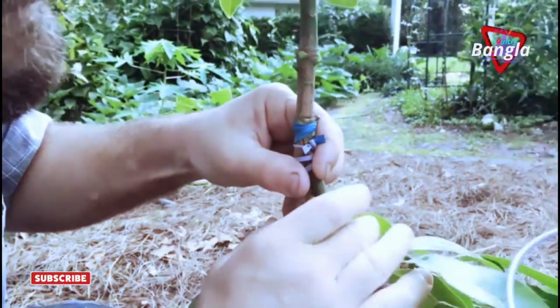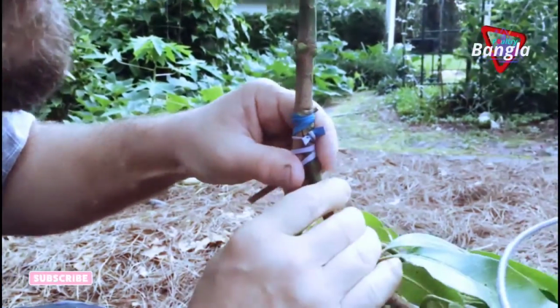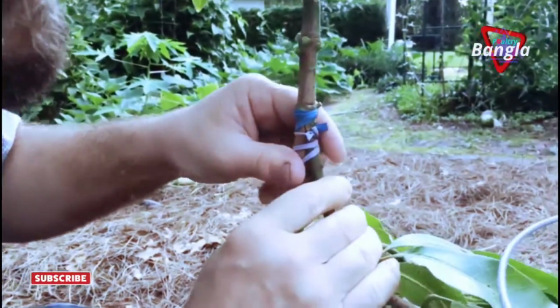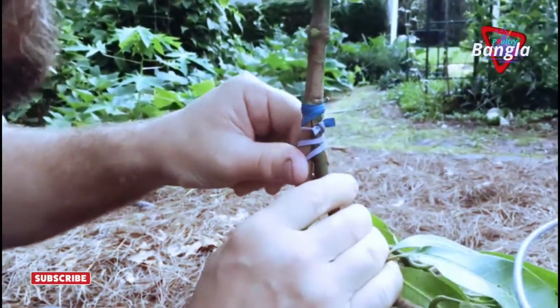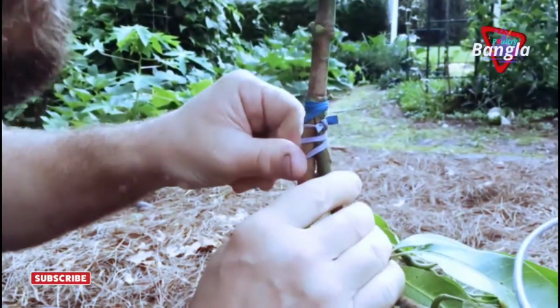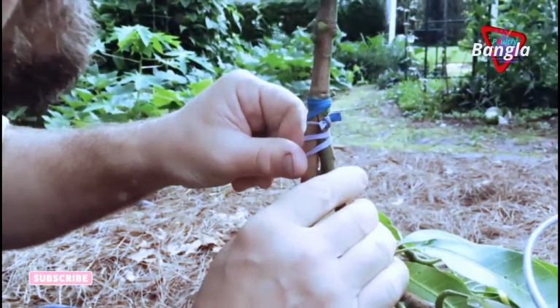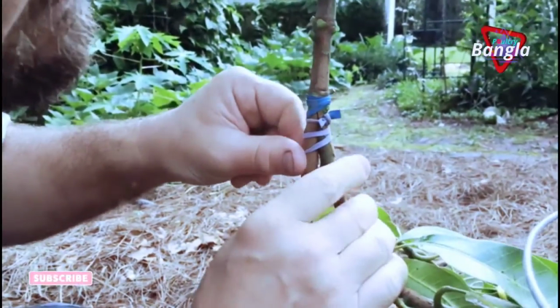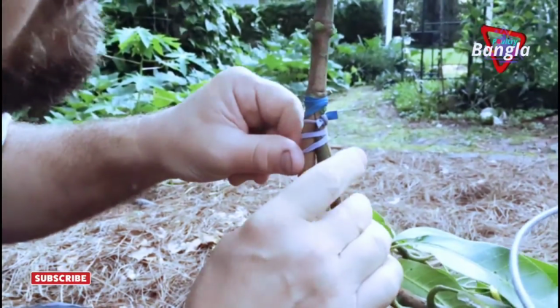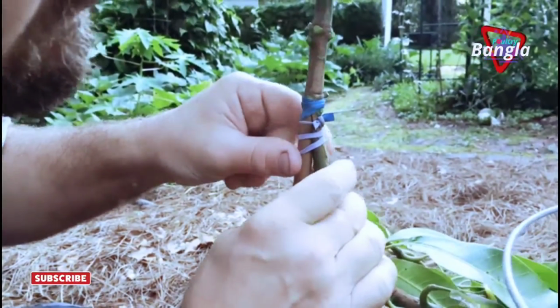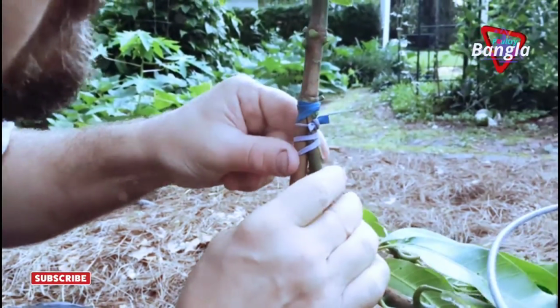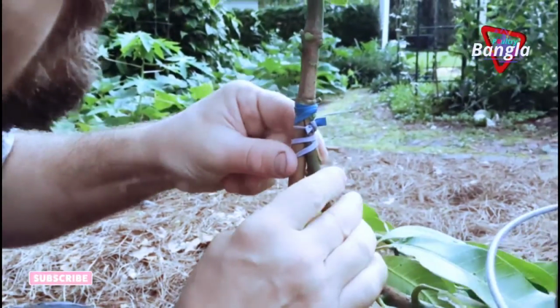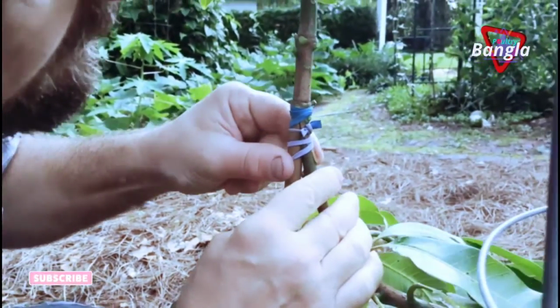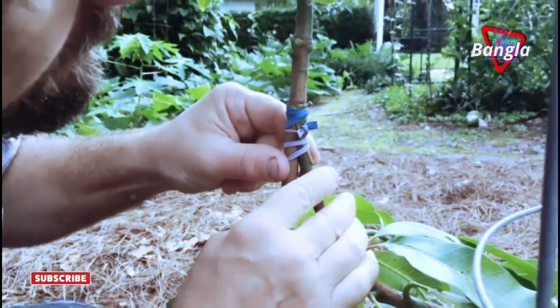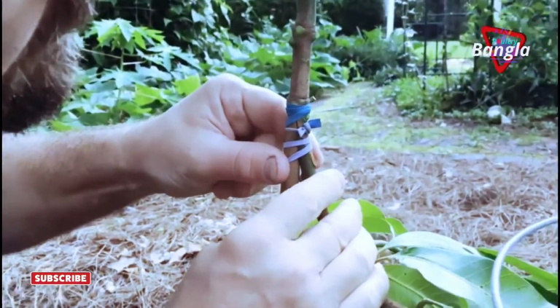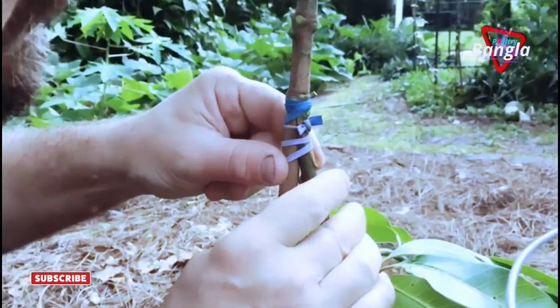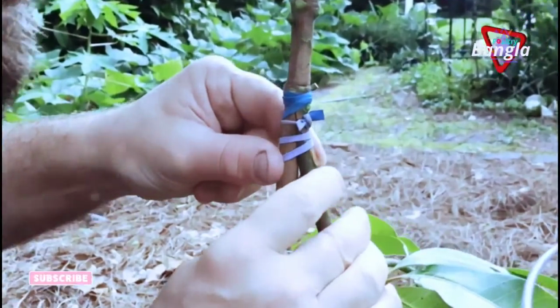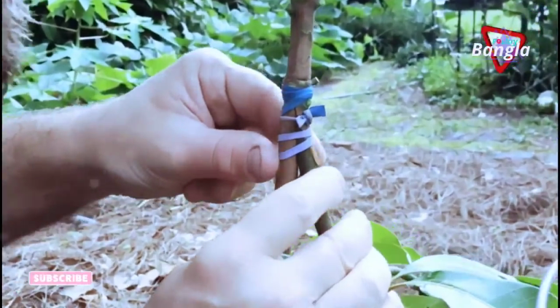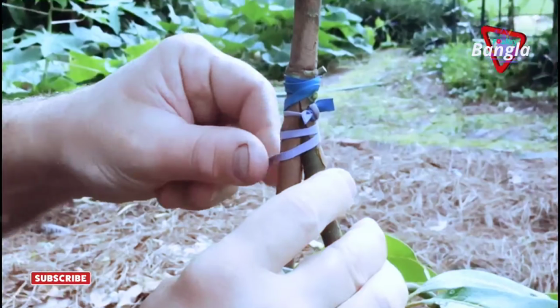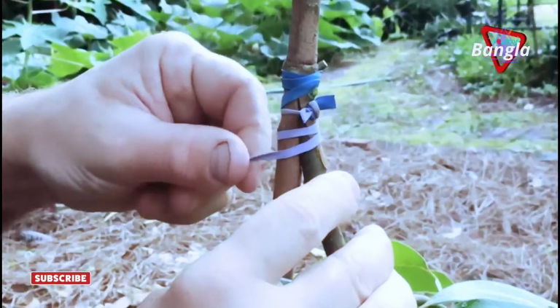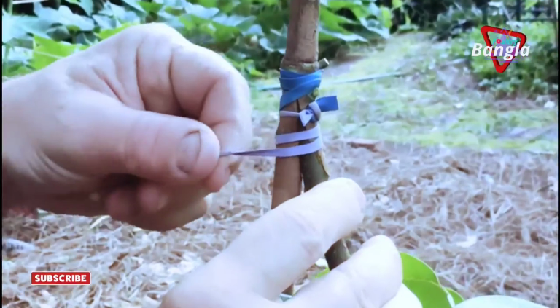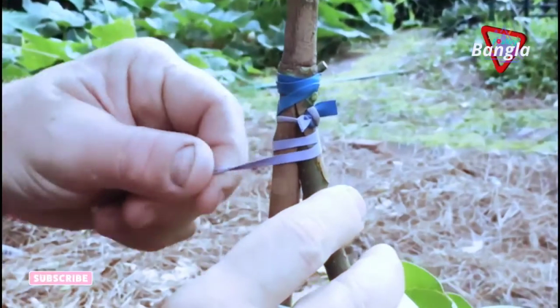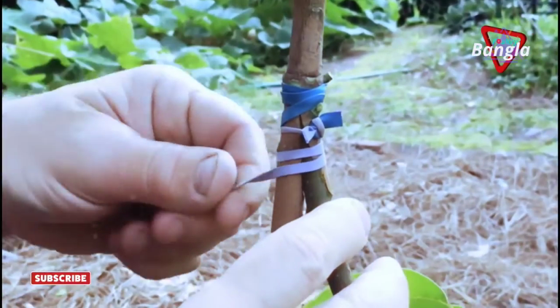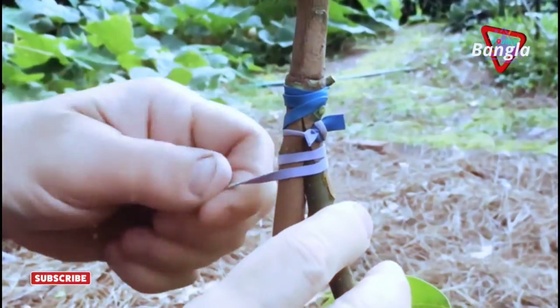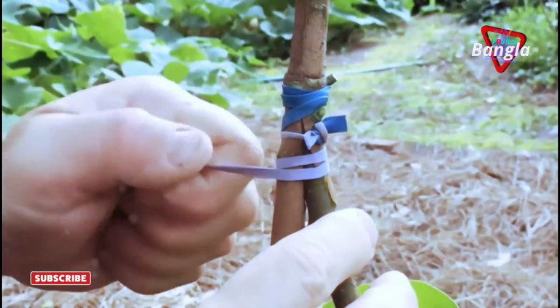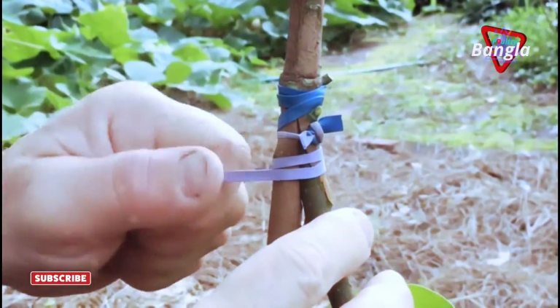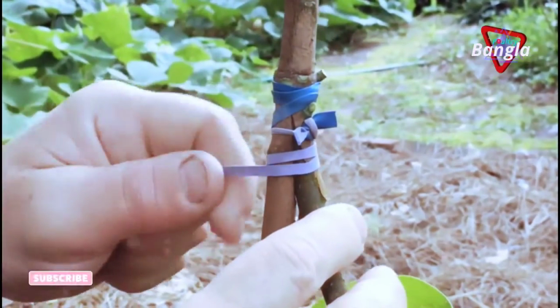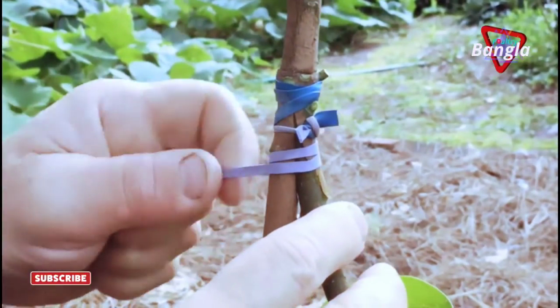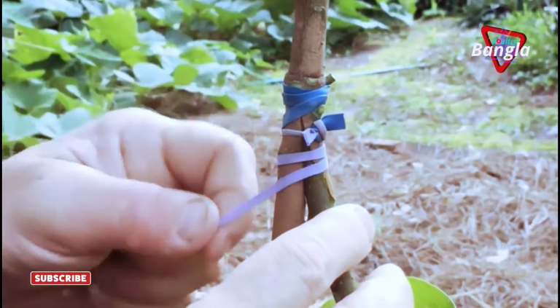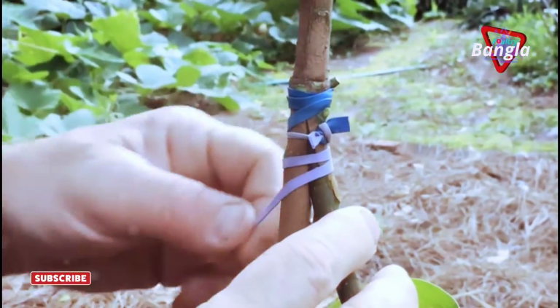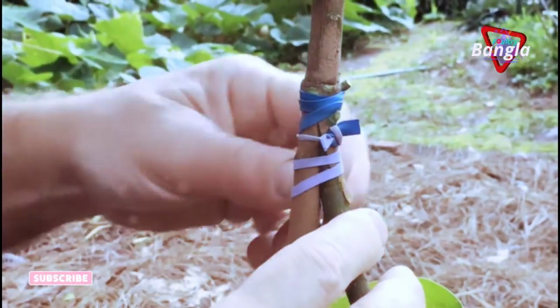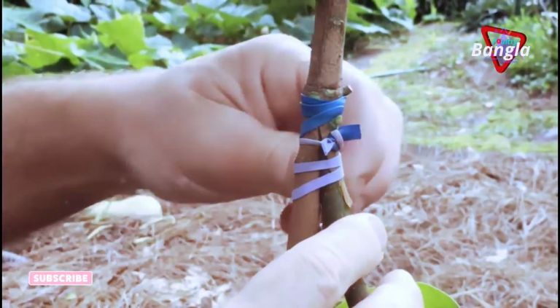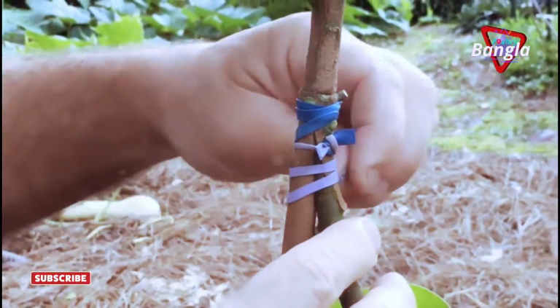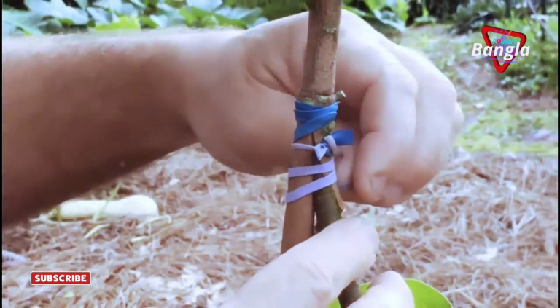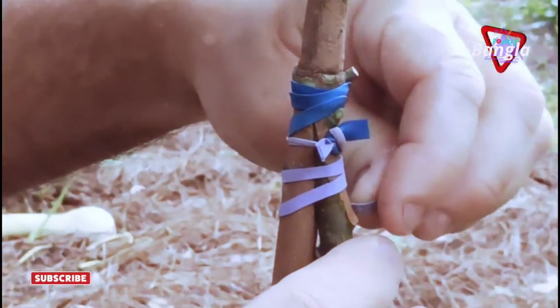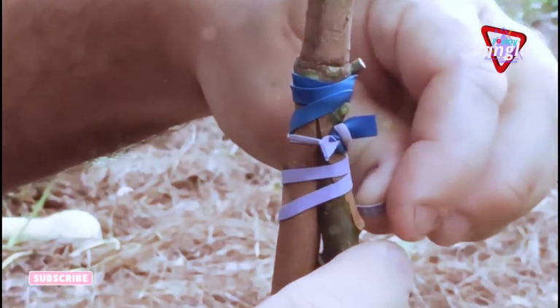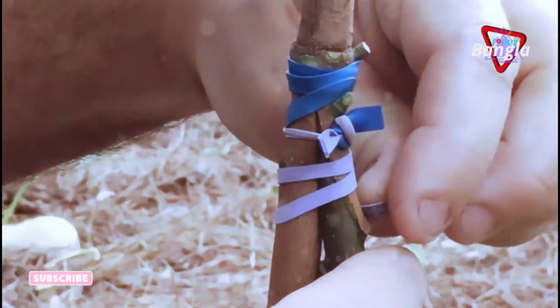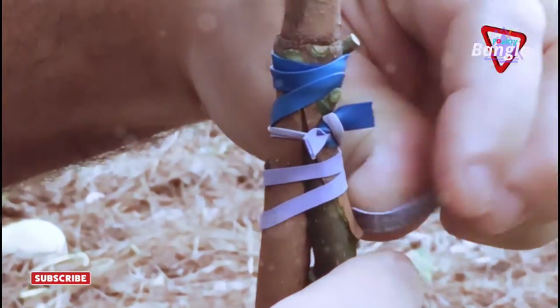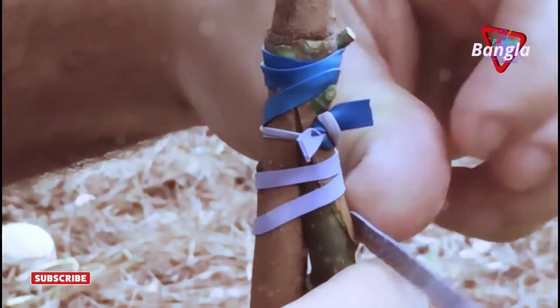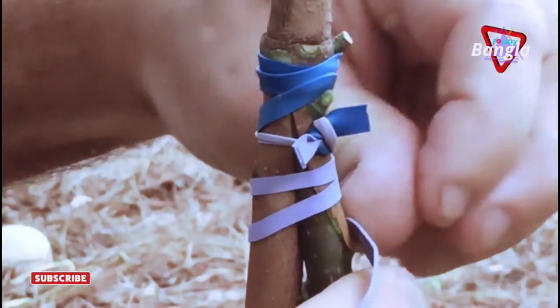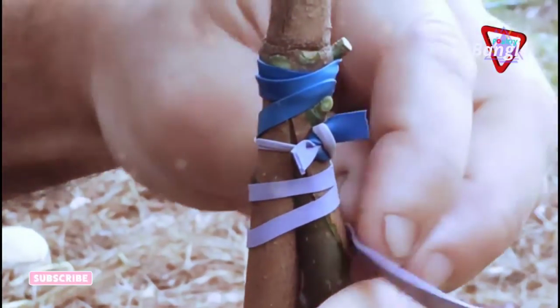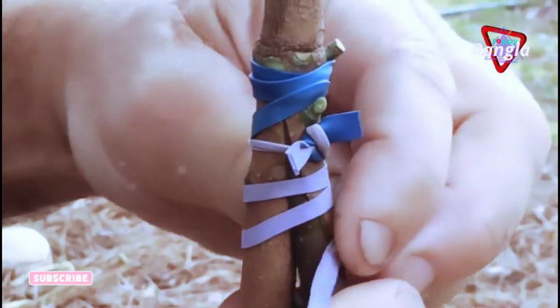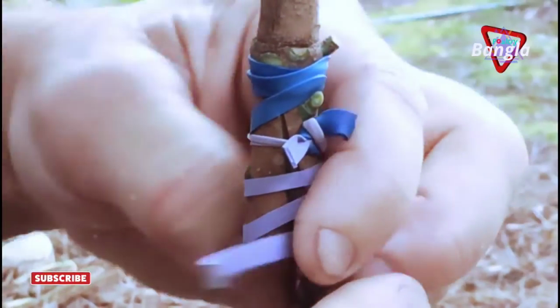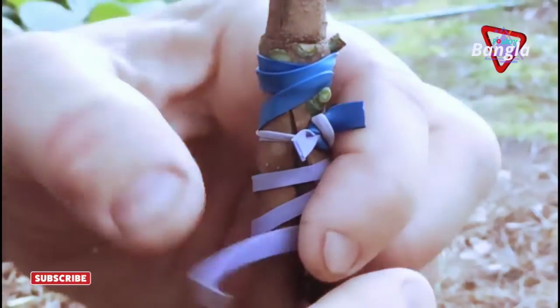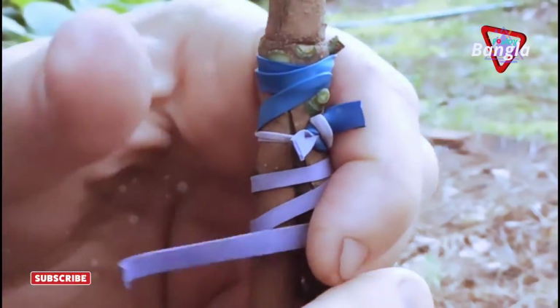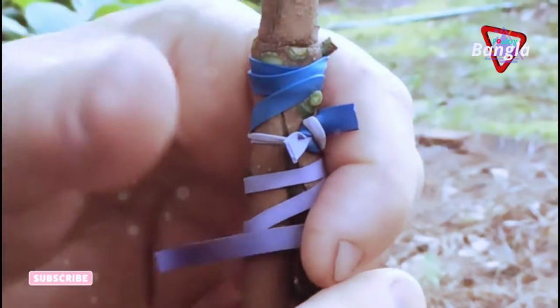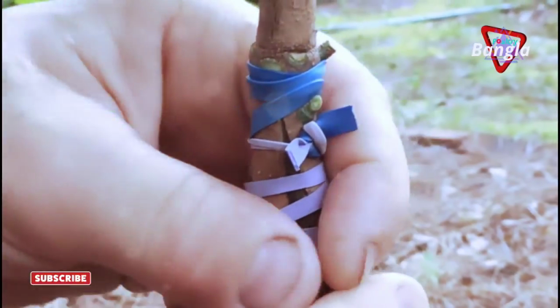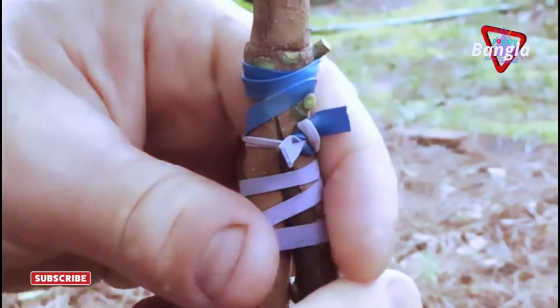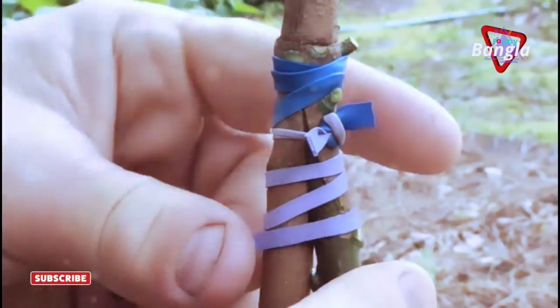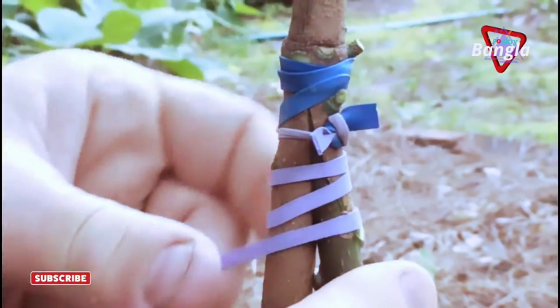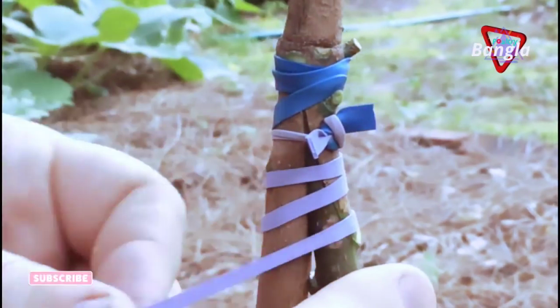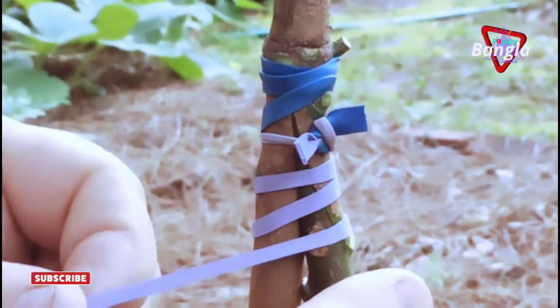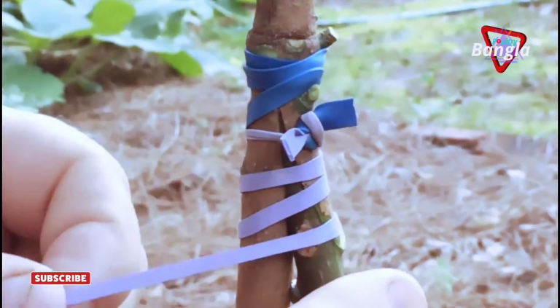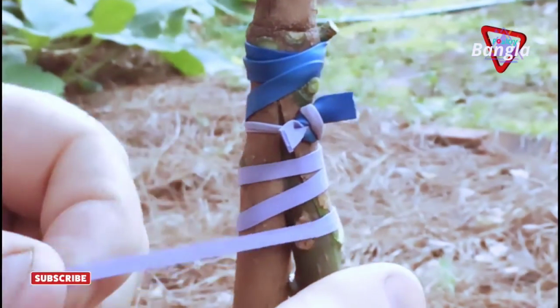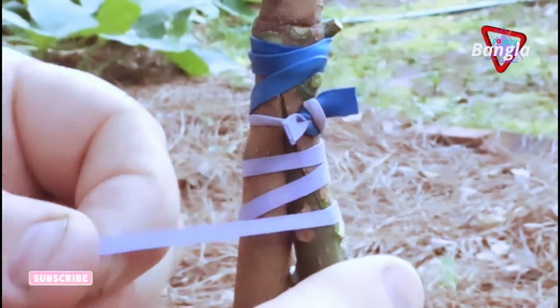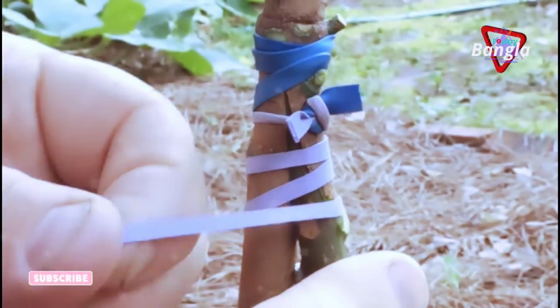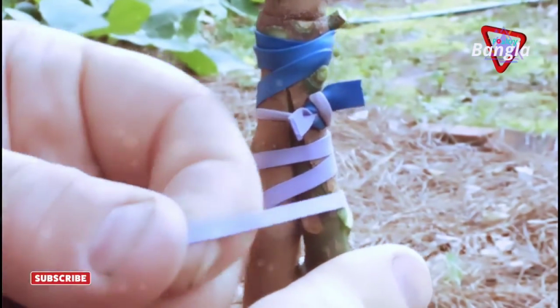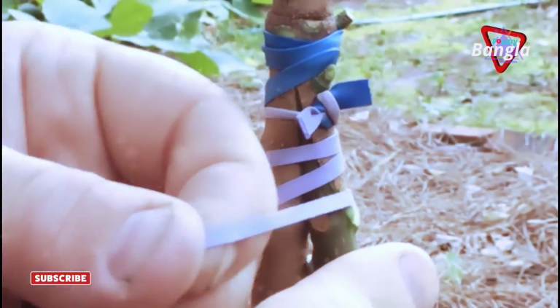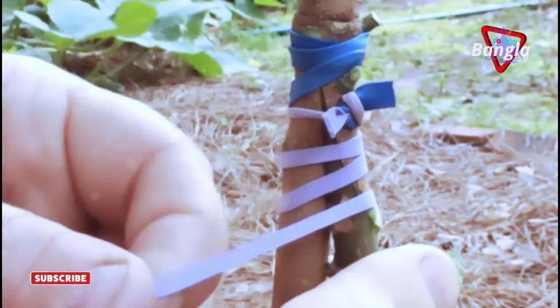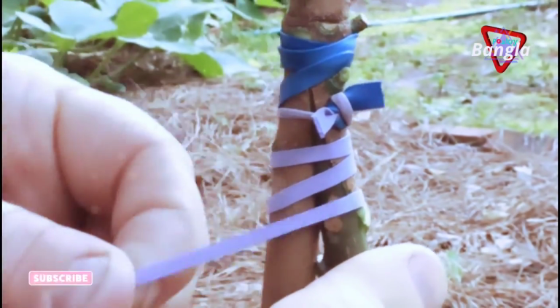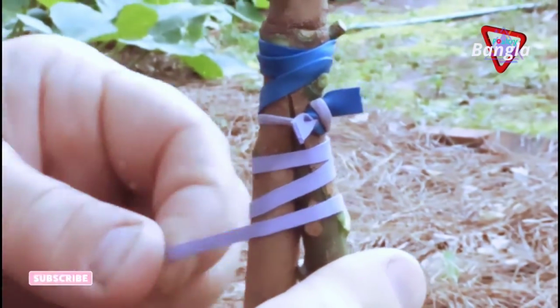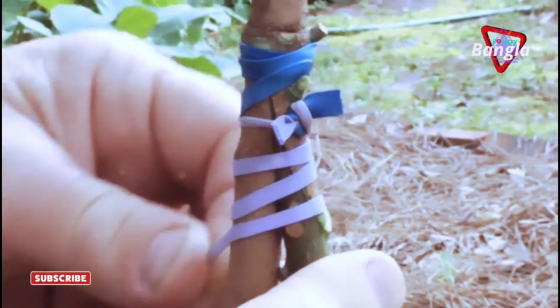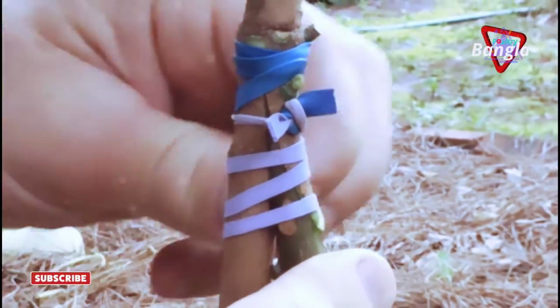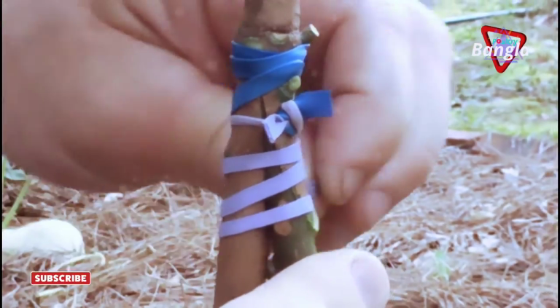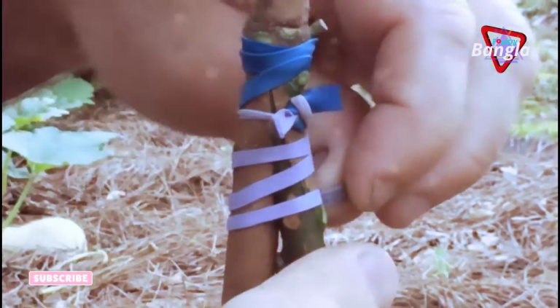This is one of those things where if you had three hands it would help. It really would. Or four? You can do it, especially if you practice.